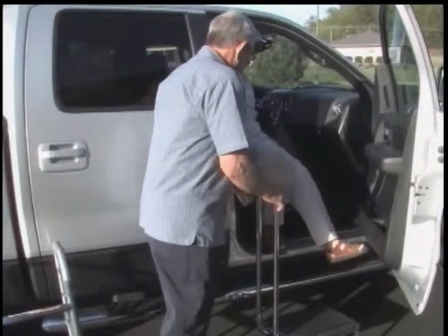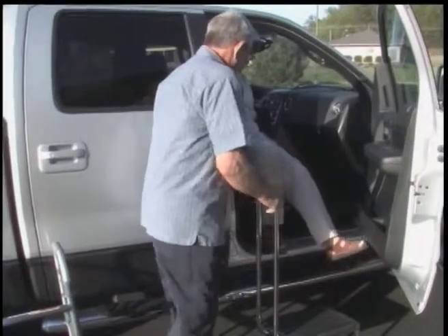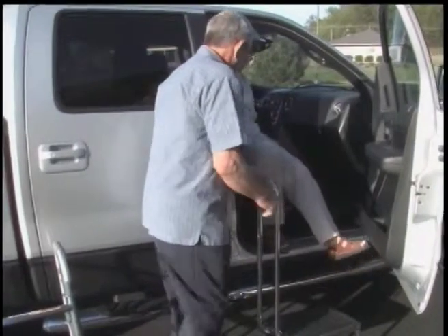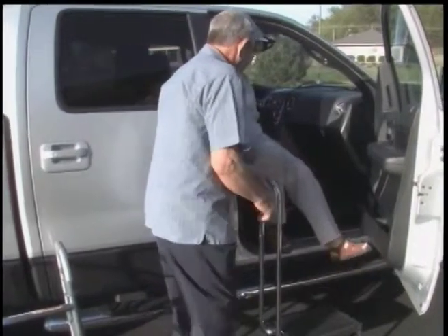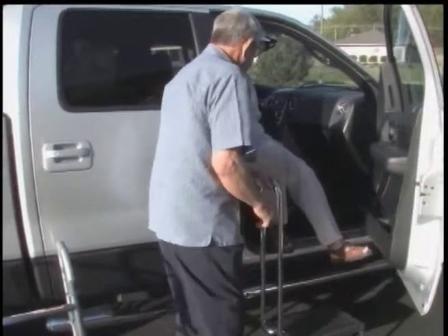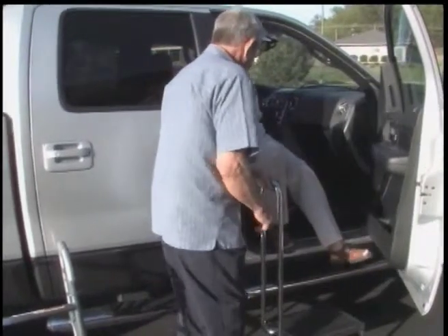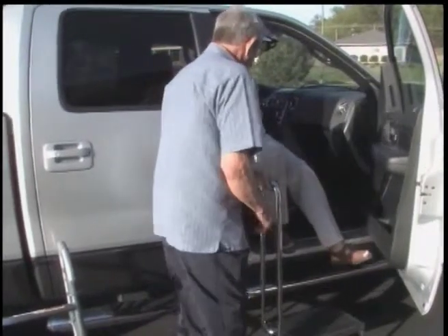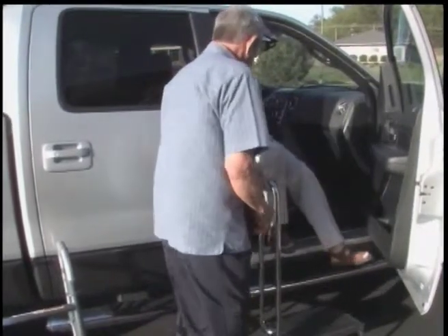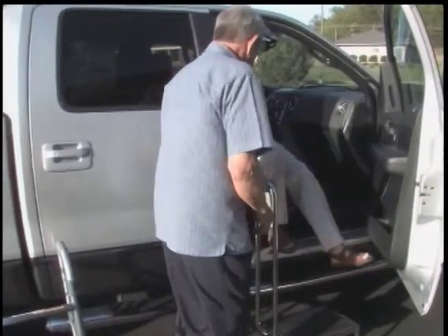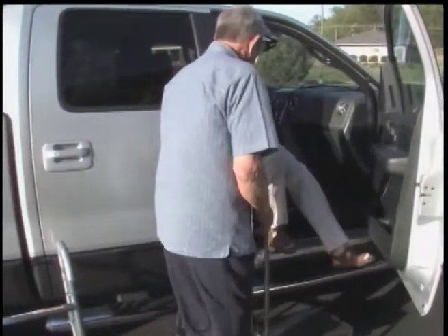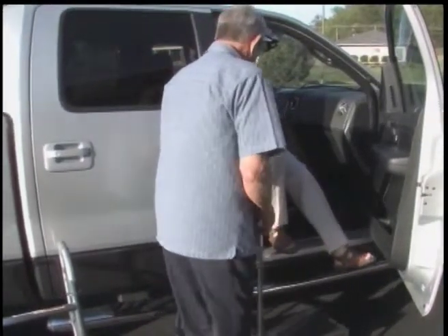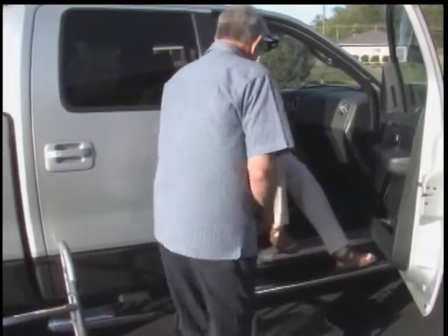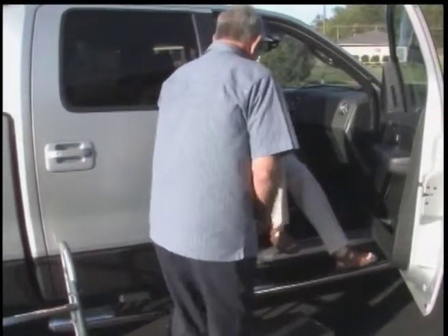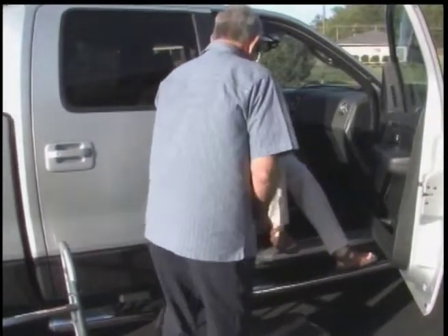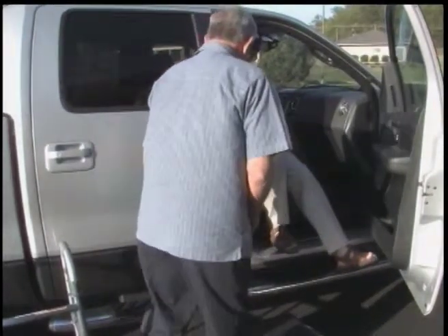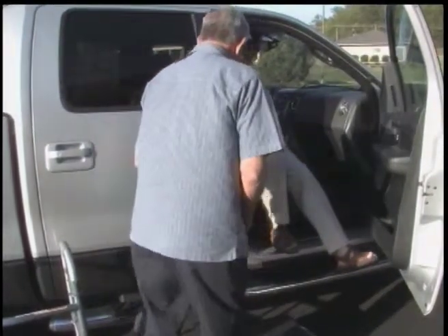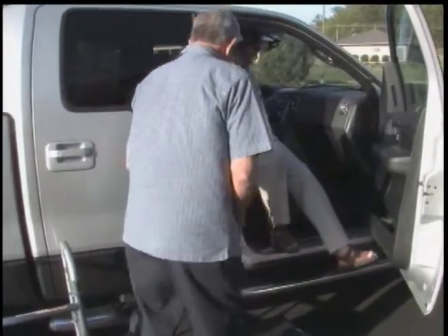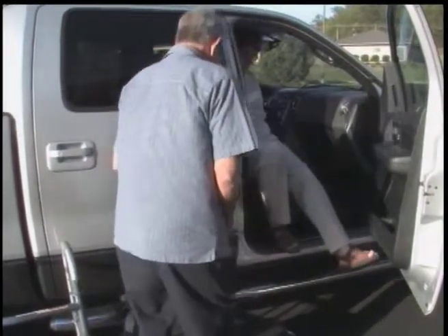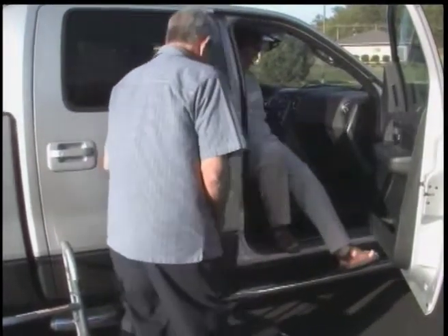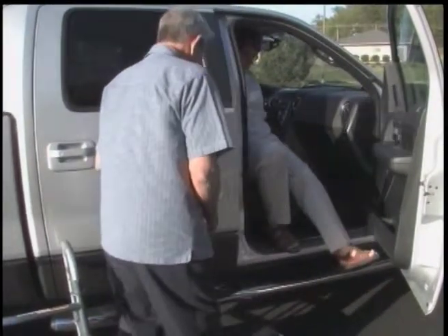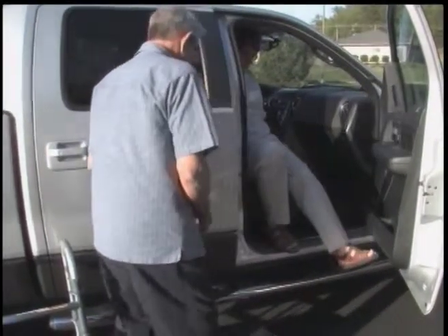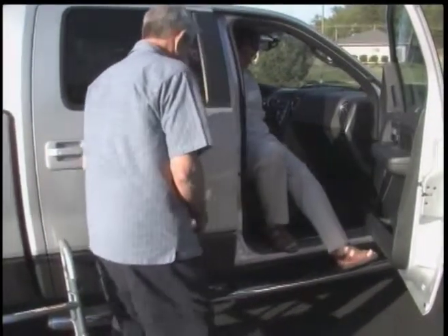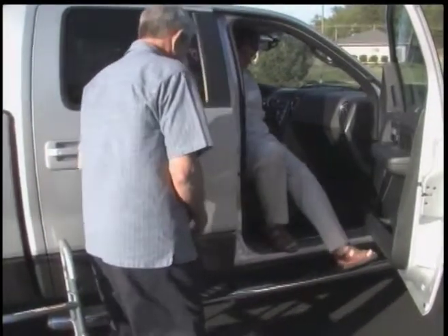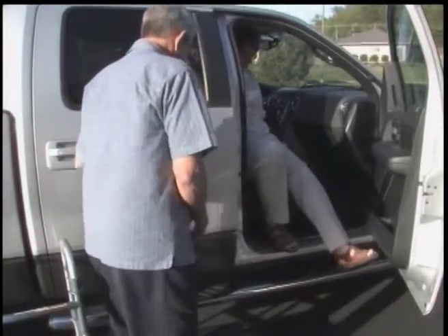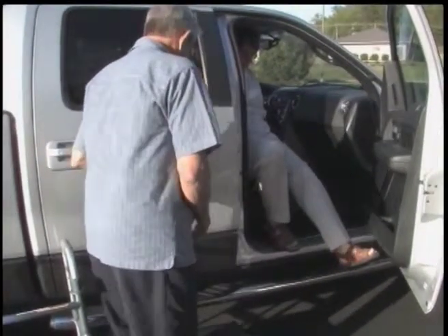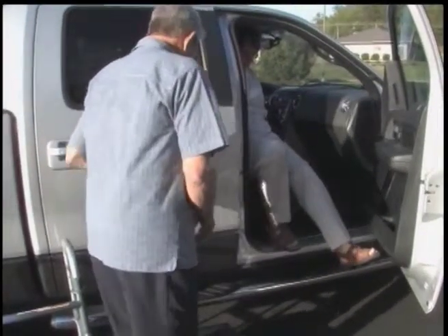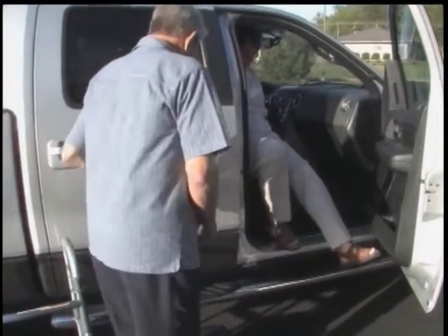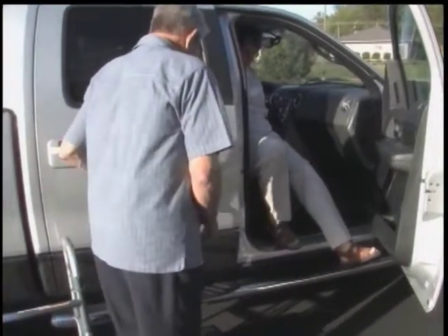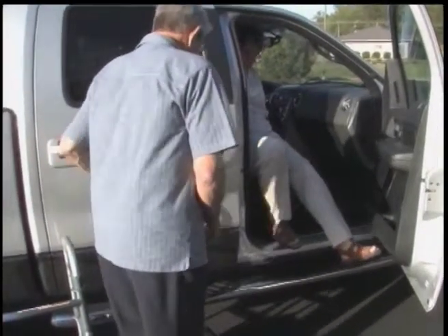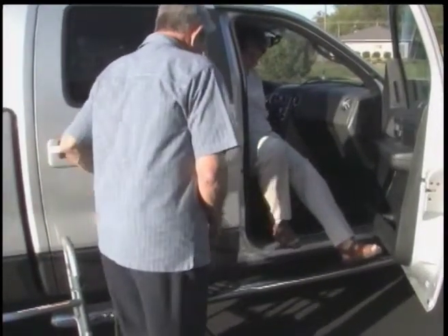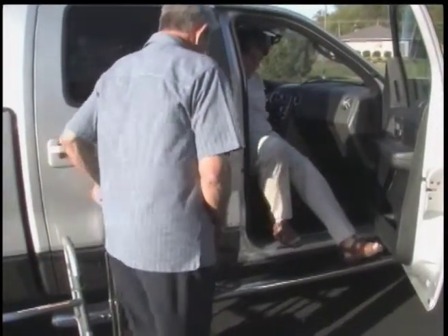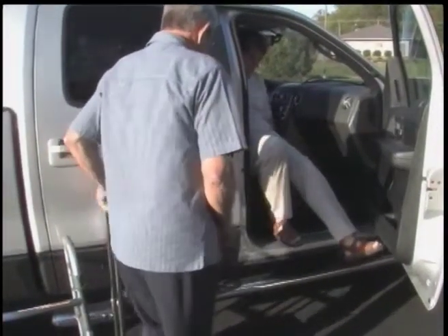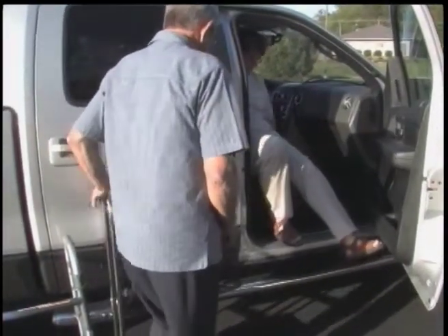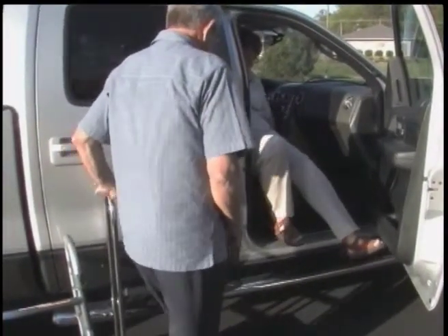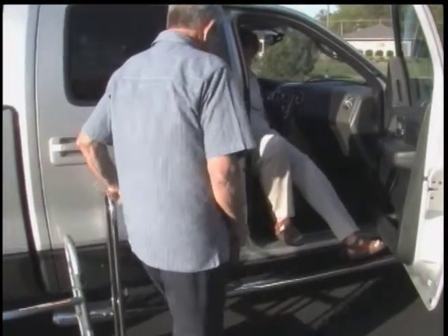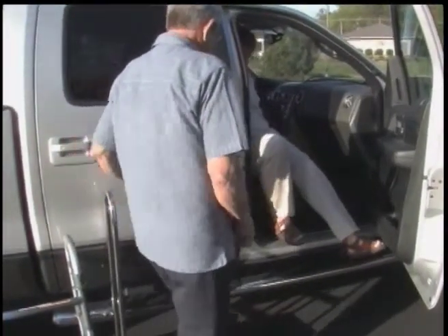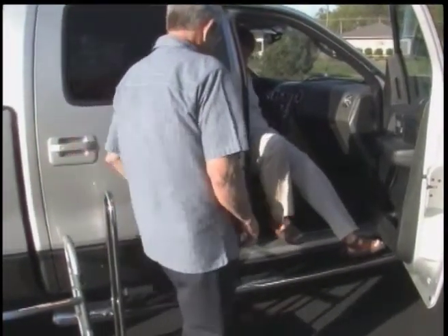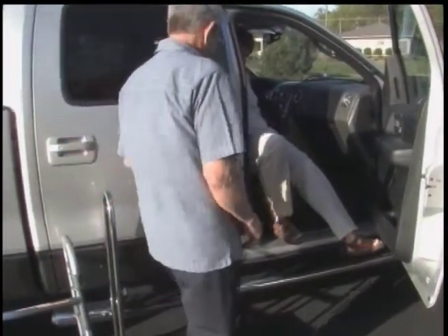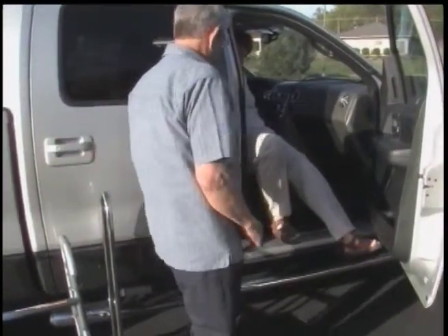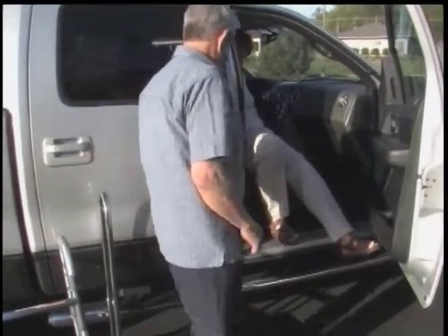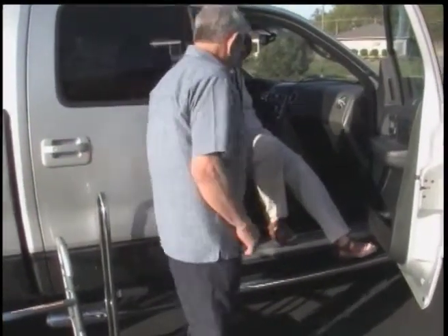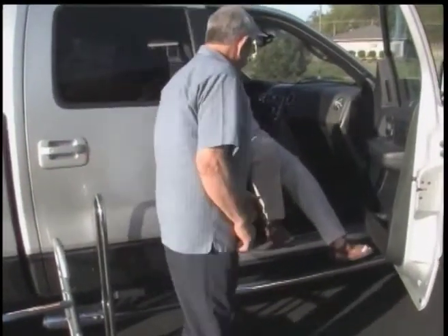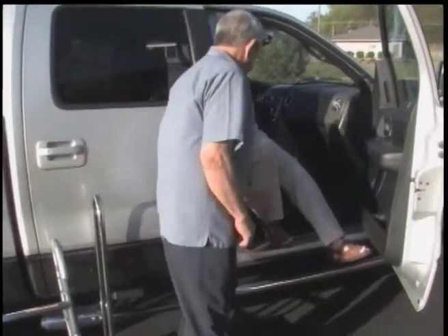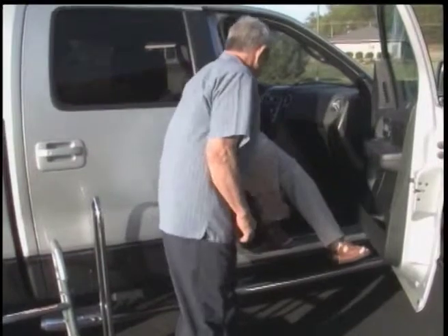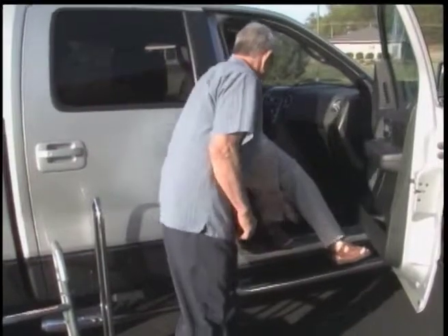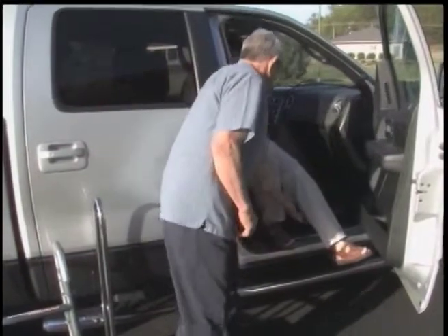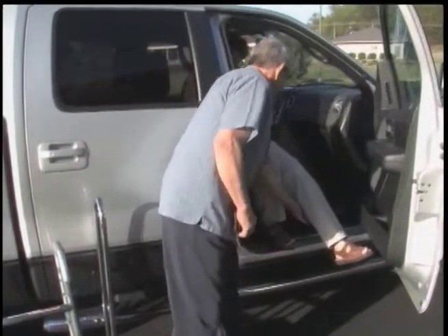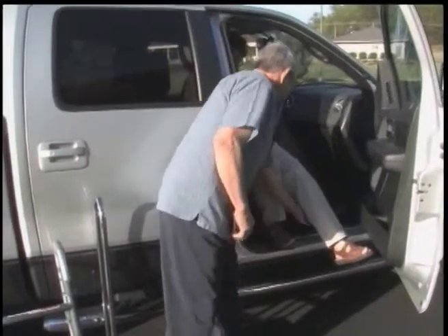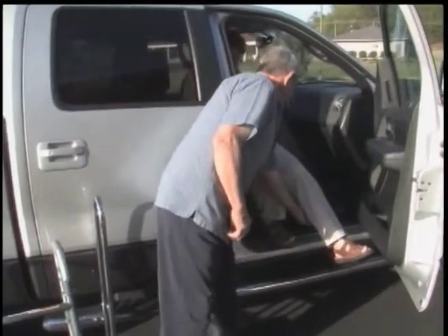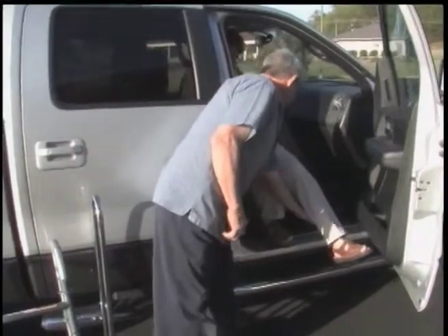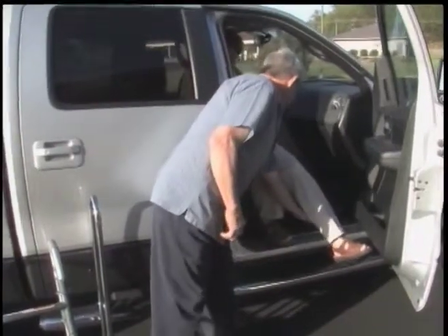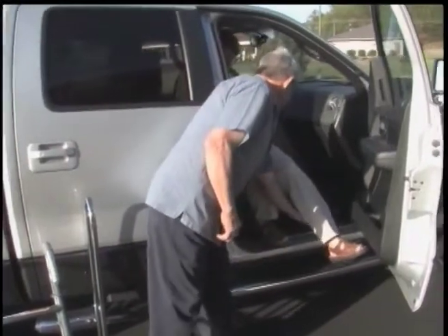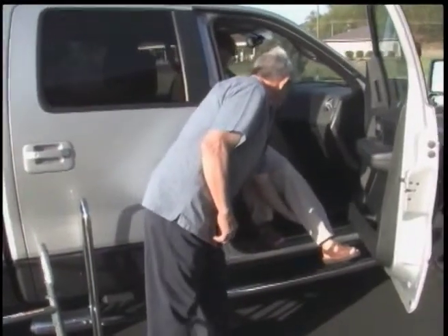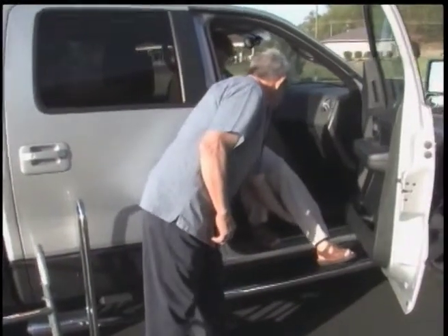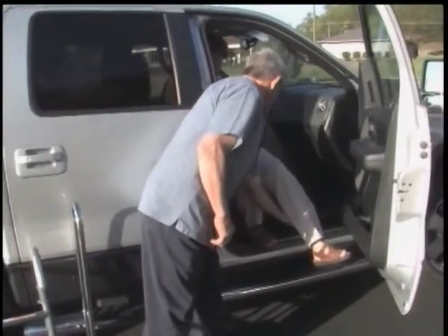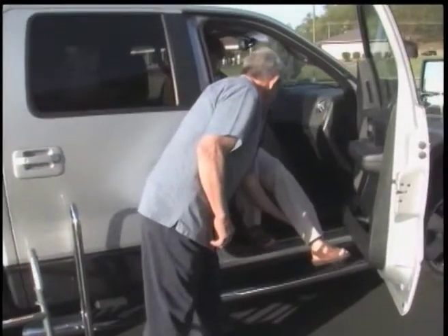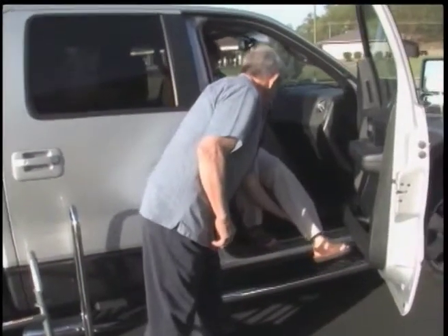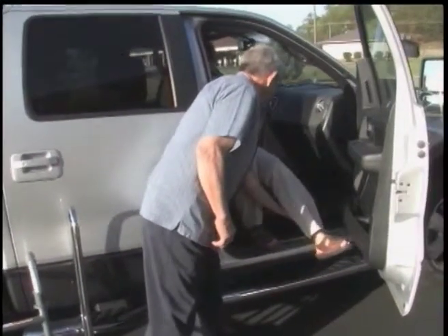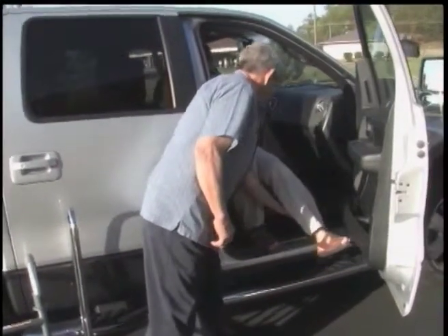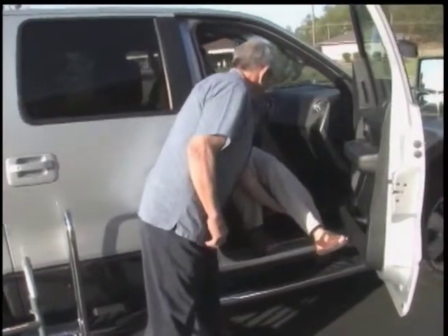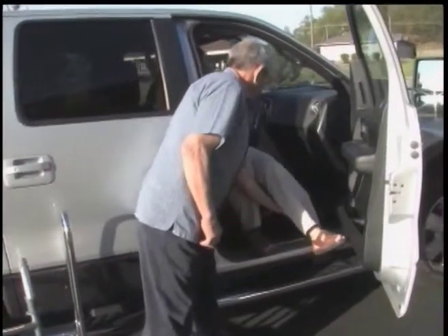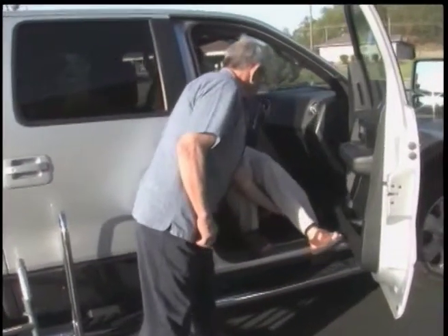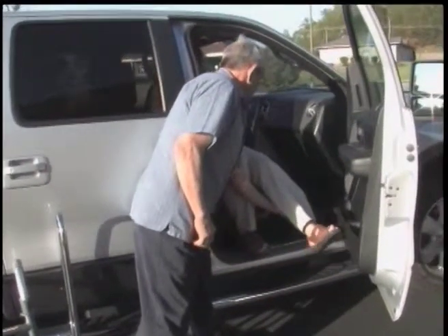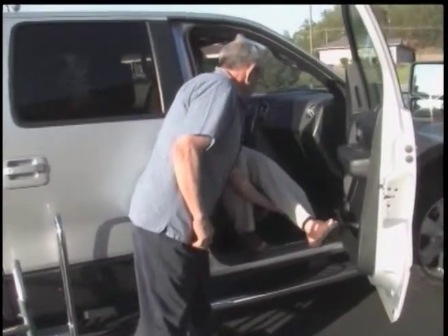After sitting, scoot as far back into the reclined seat as possible to allow room to place the surgical leg inside.